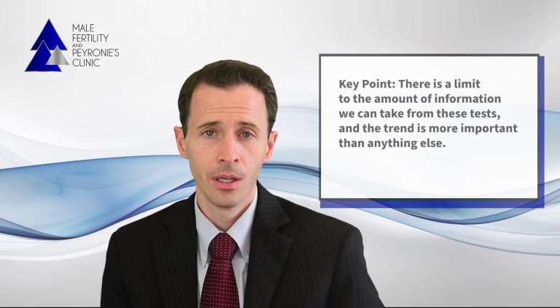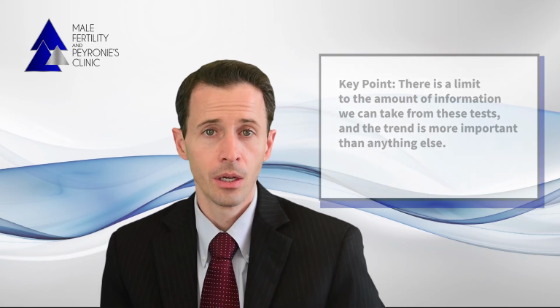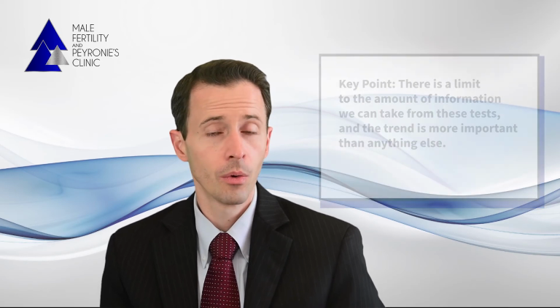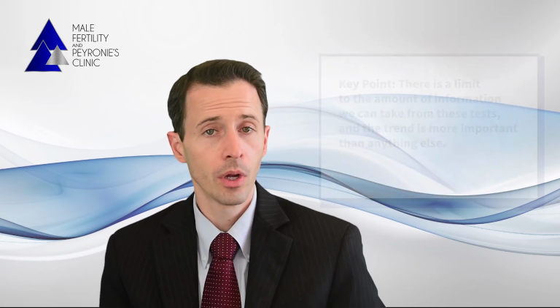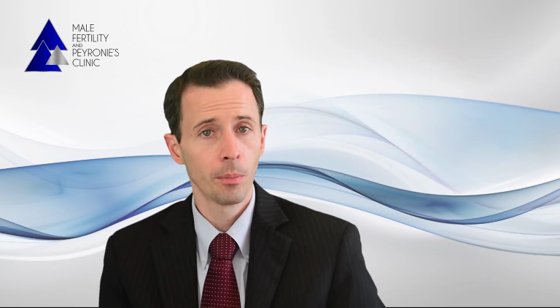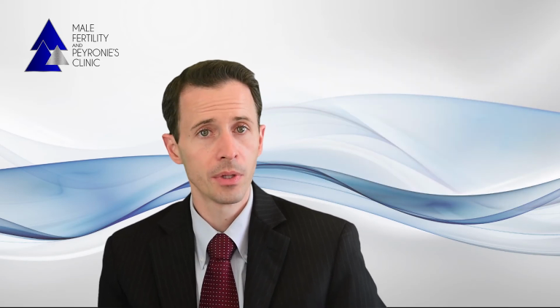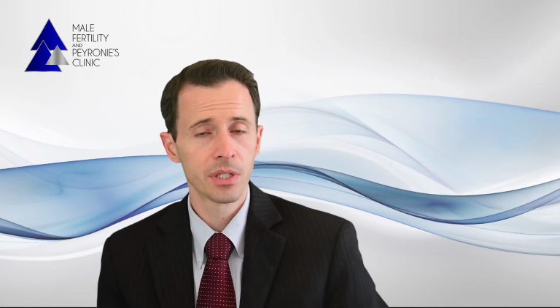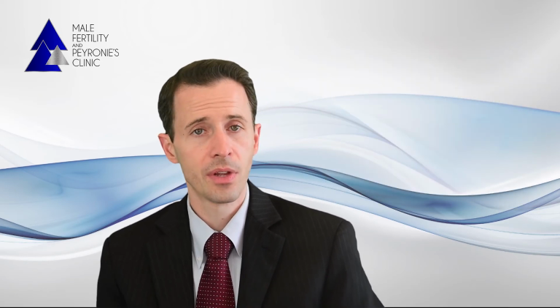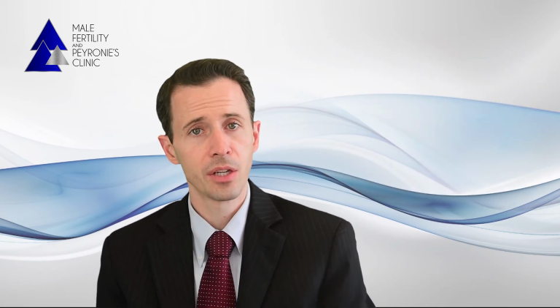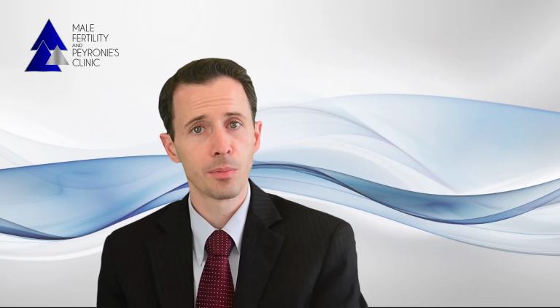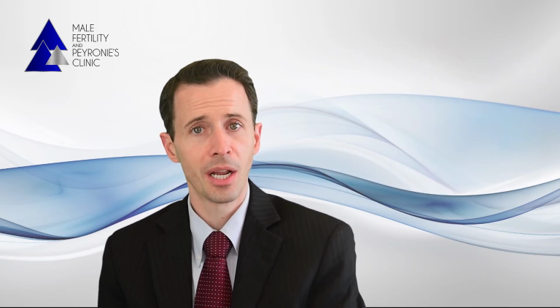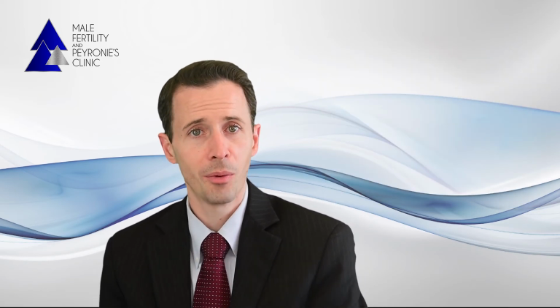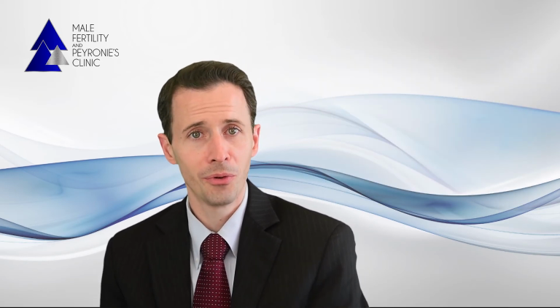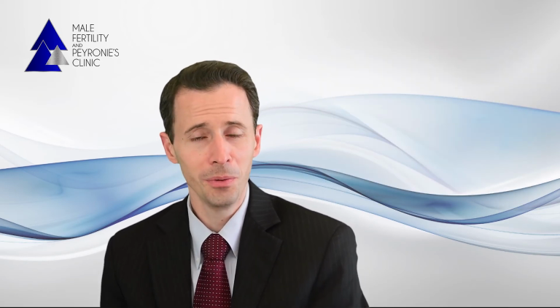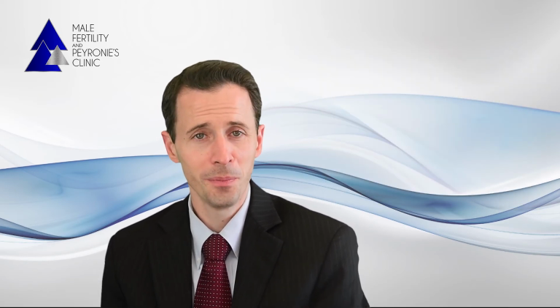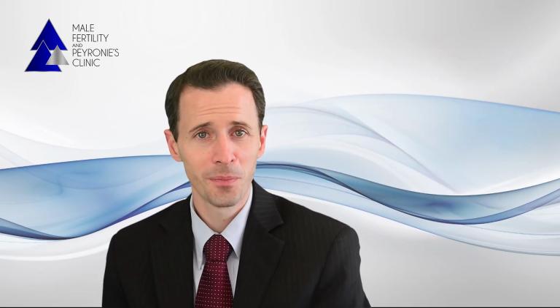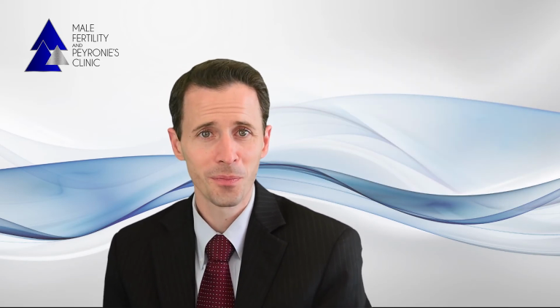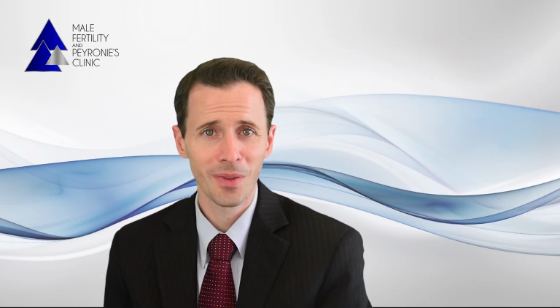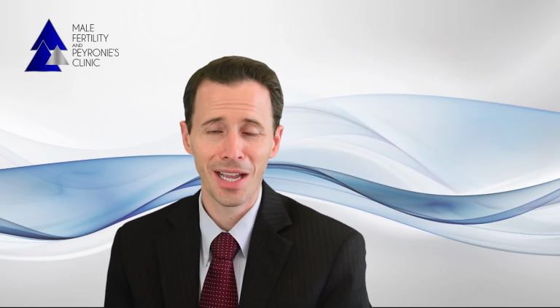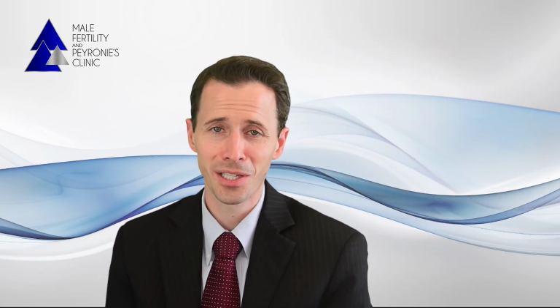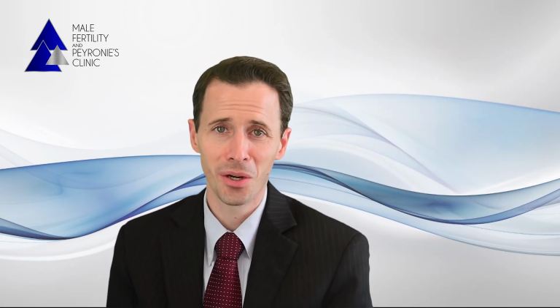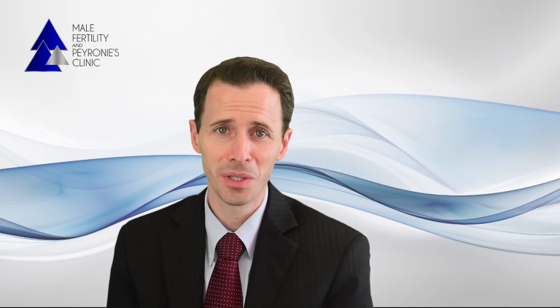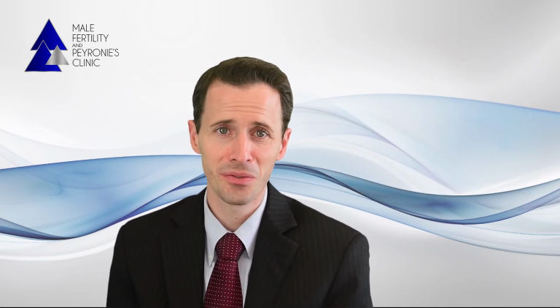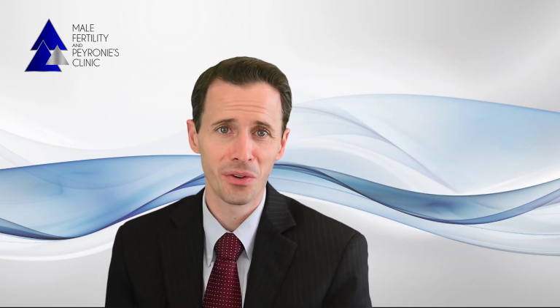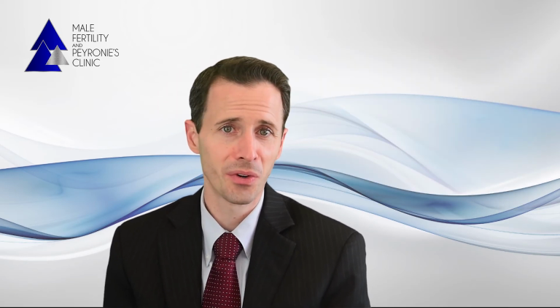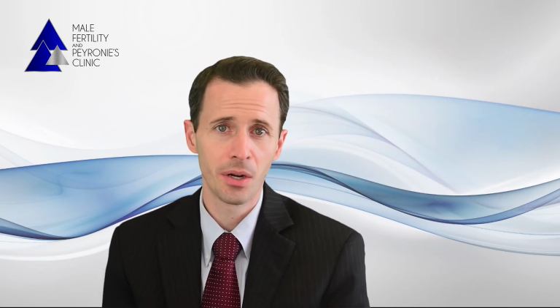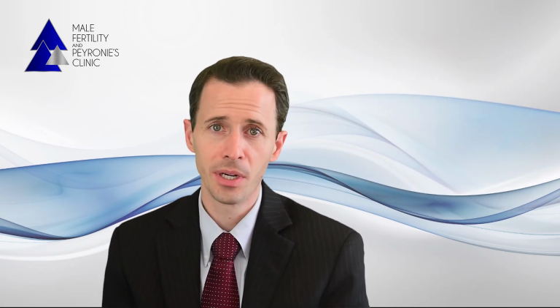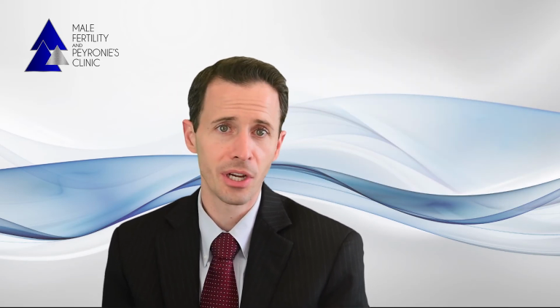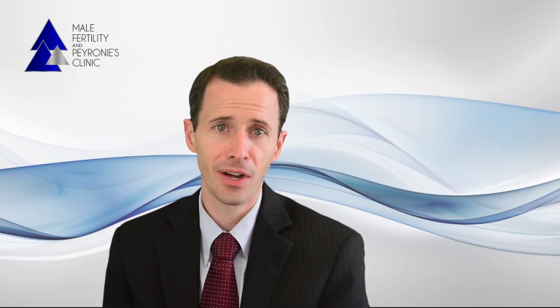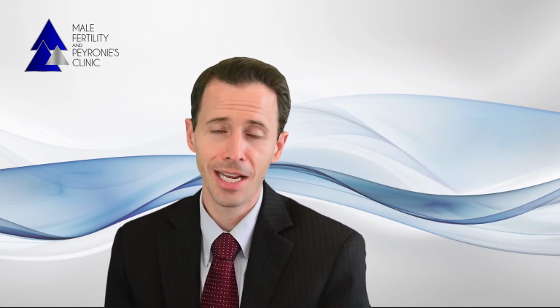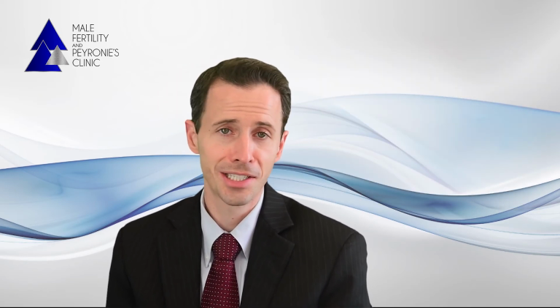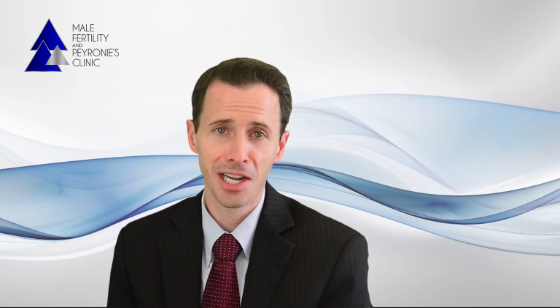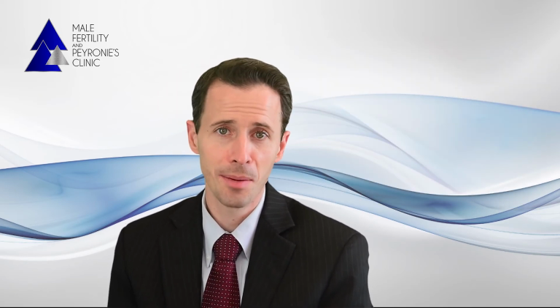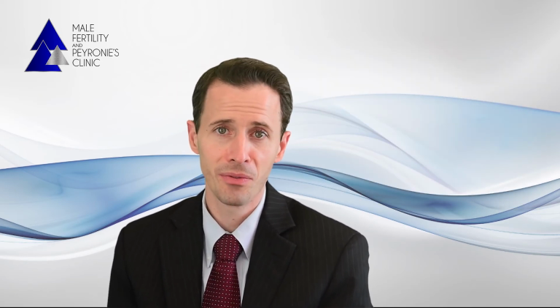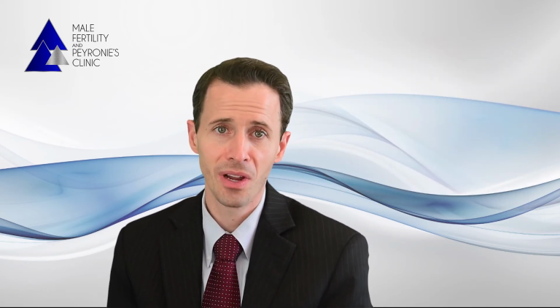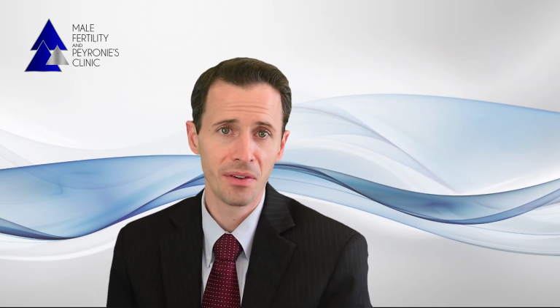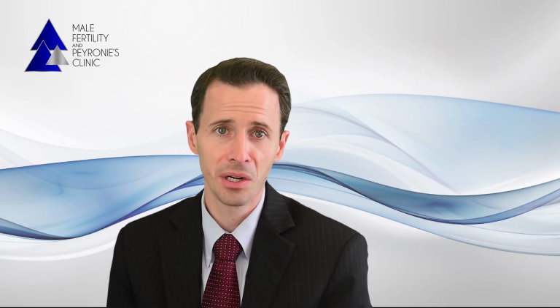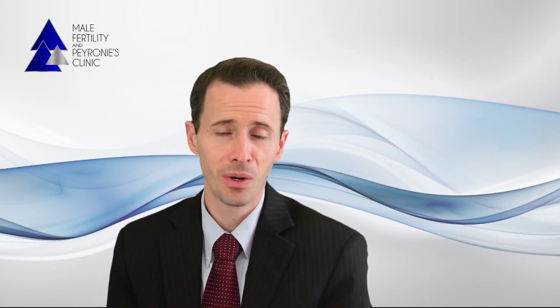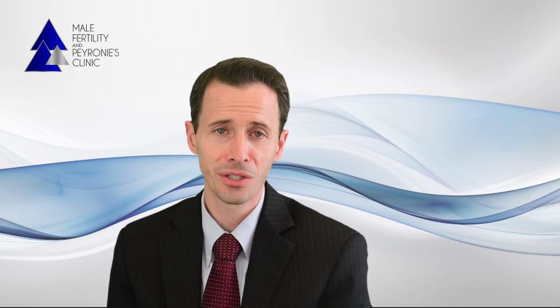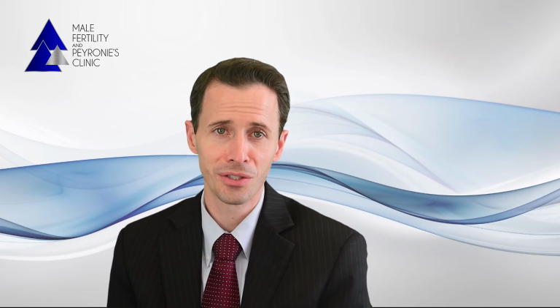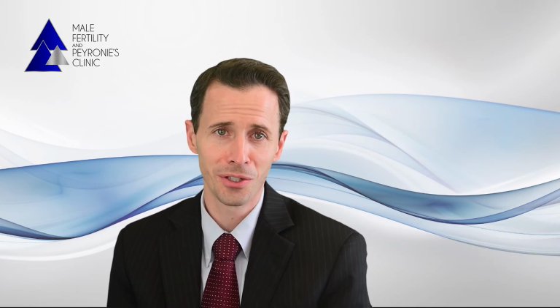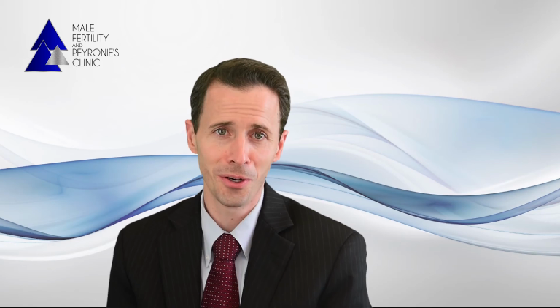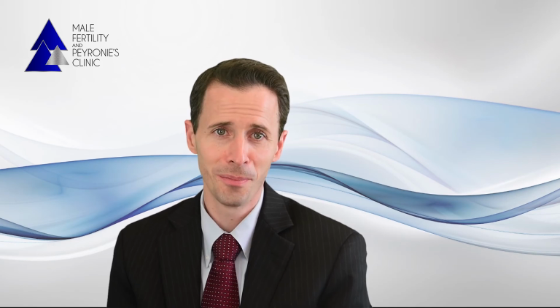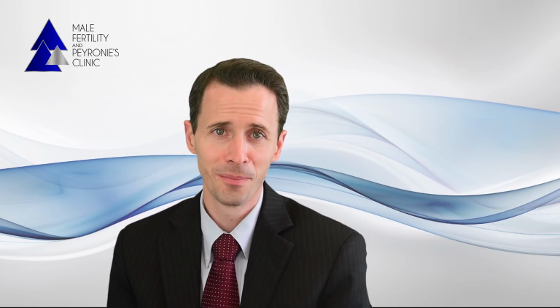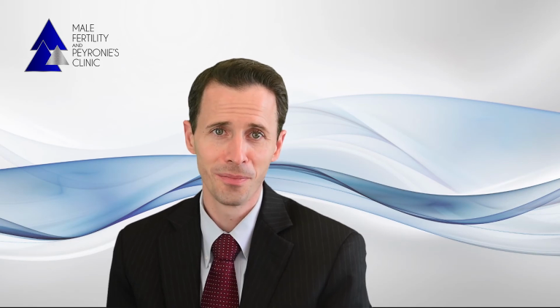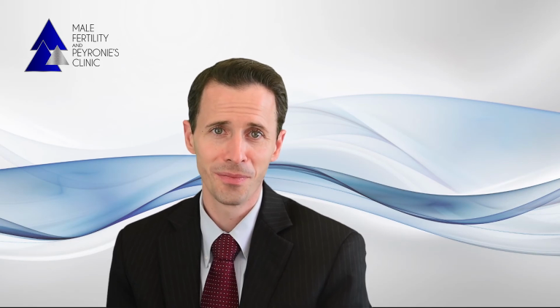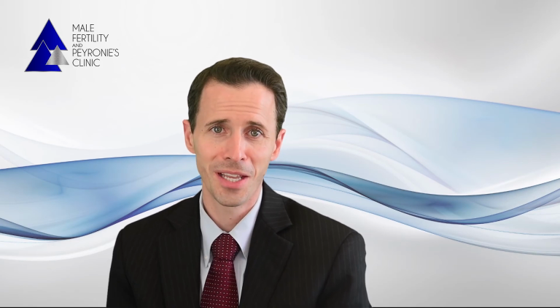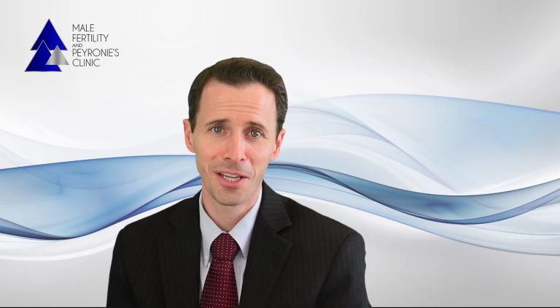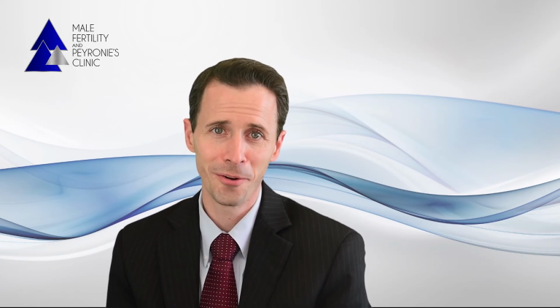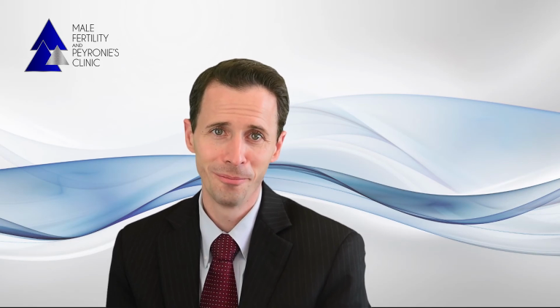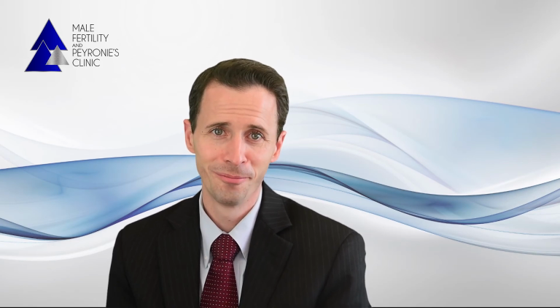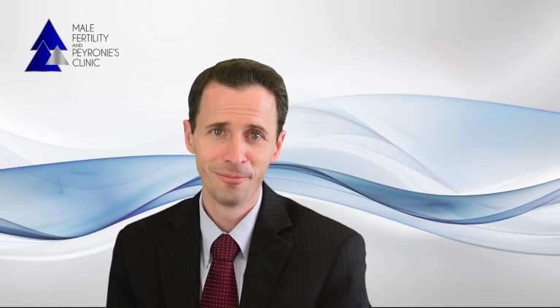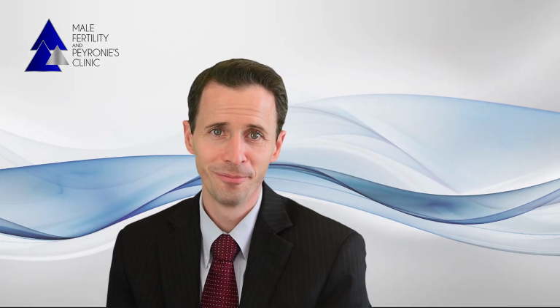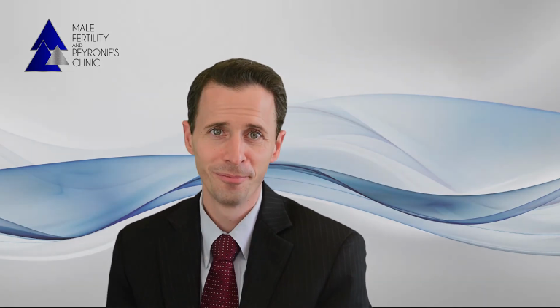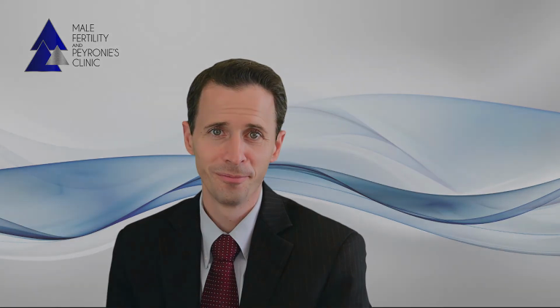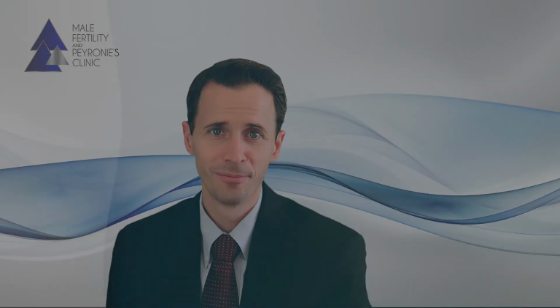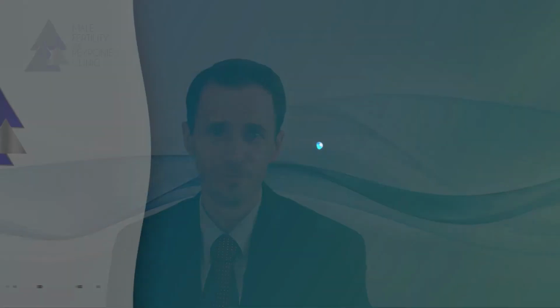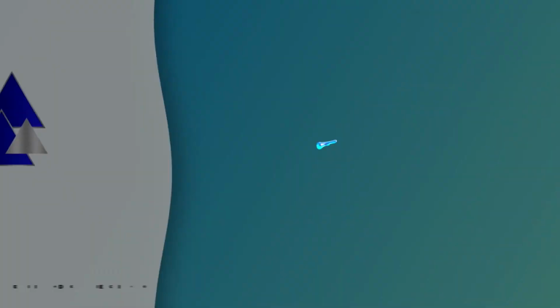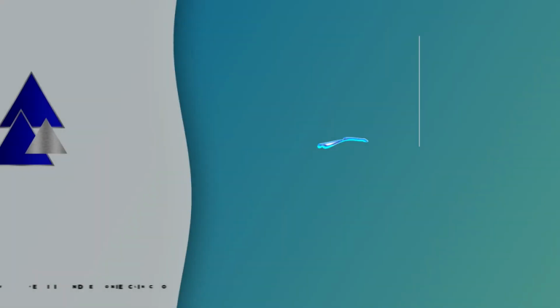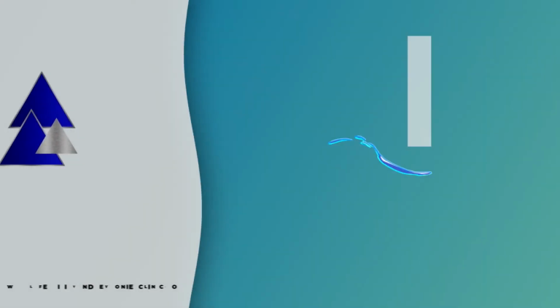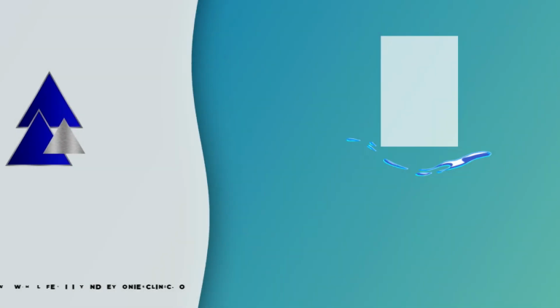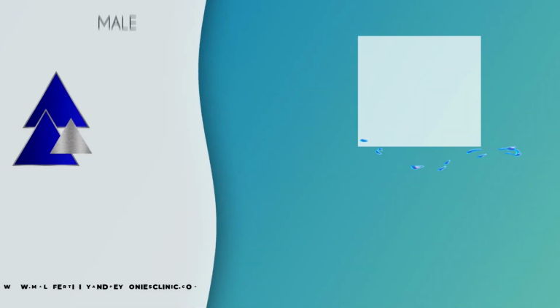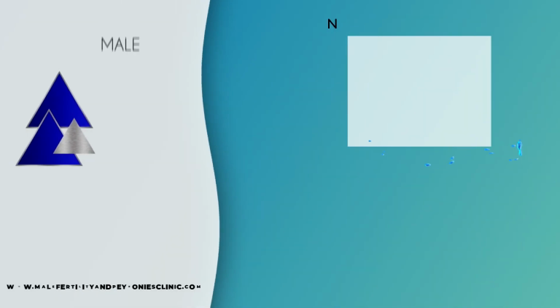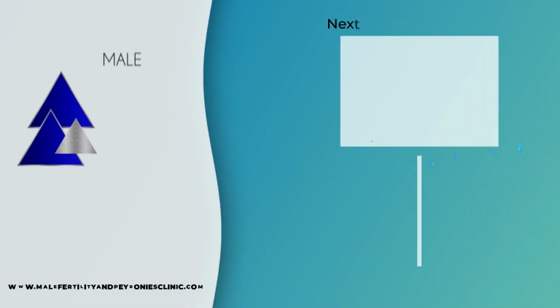We hope that this video has been helpful. As always, feel free to reach out anytime if you have any questions at all. Thank you.